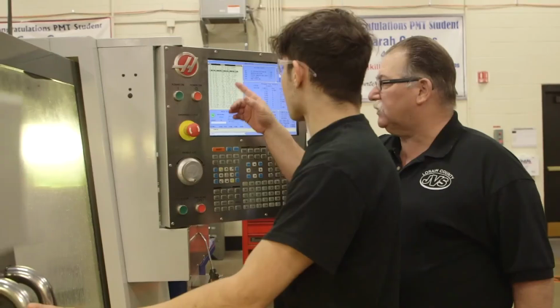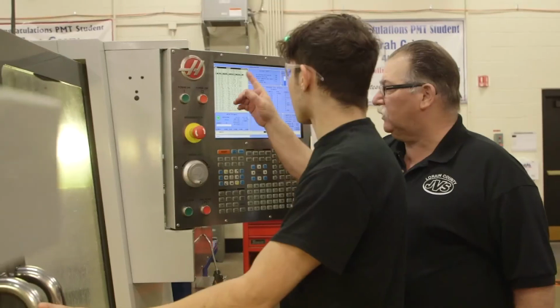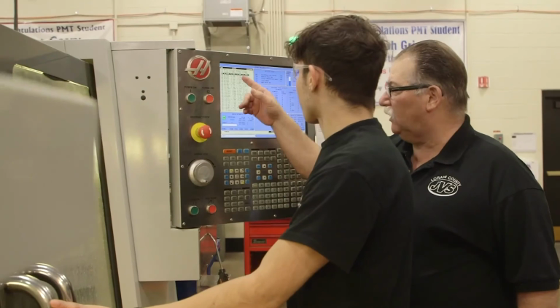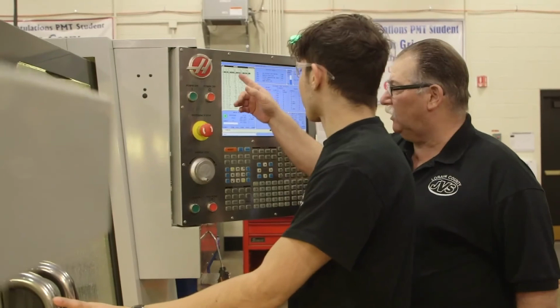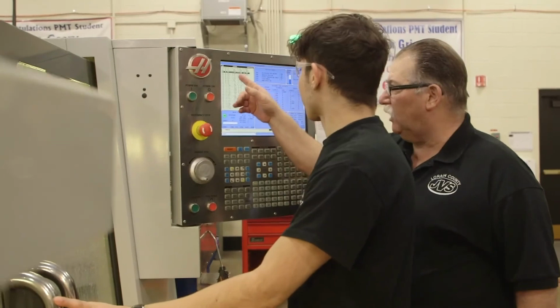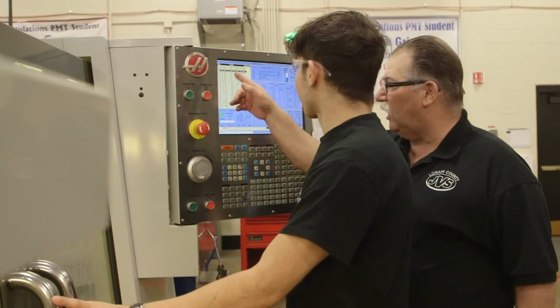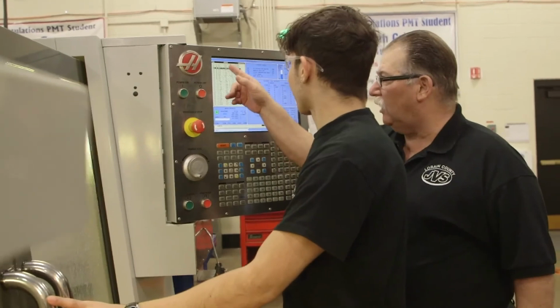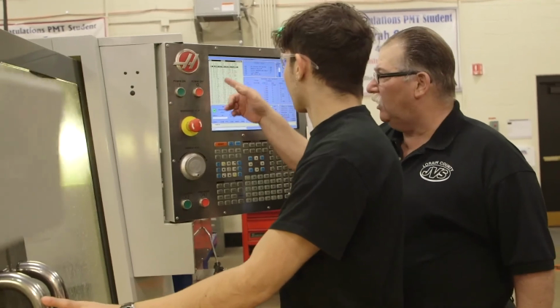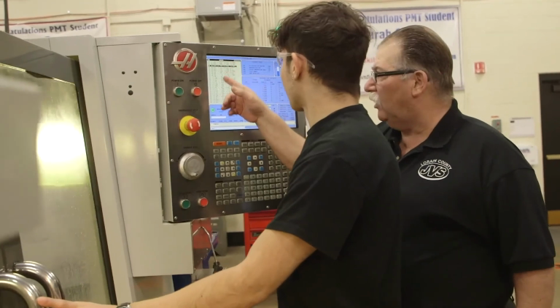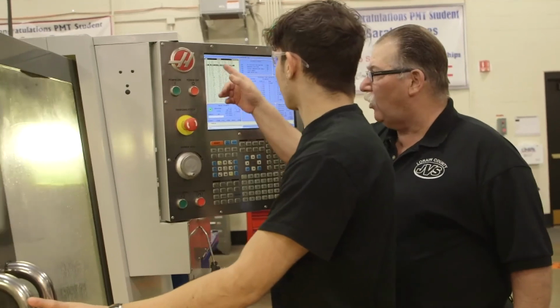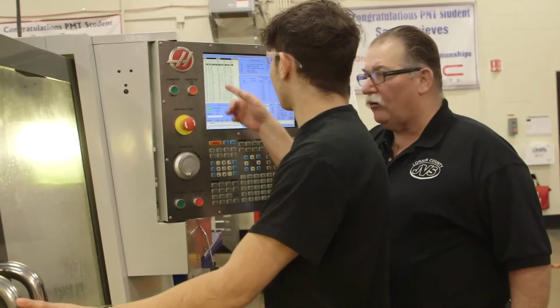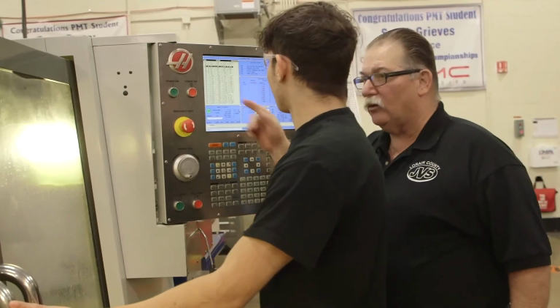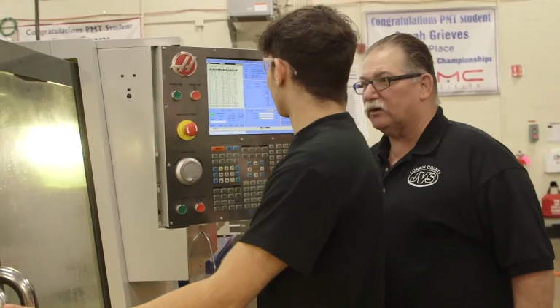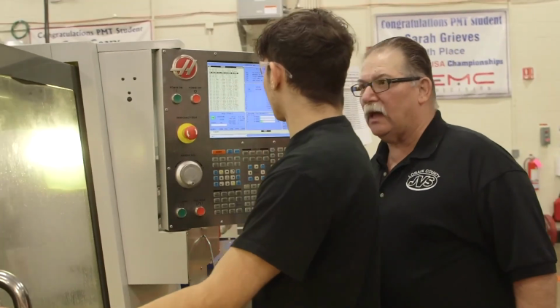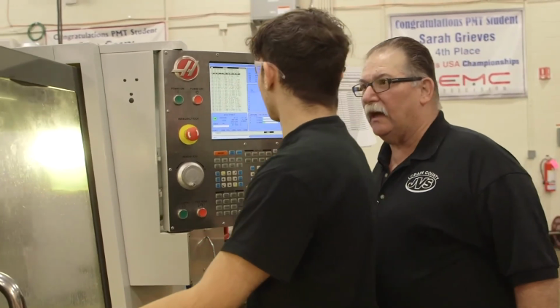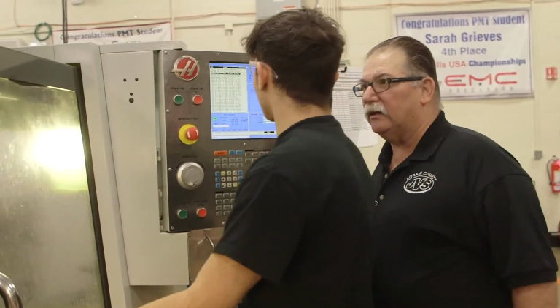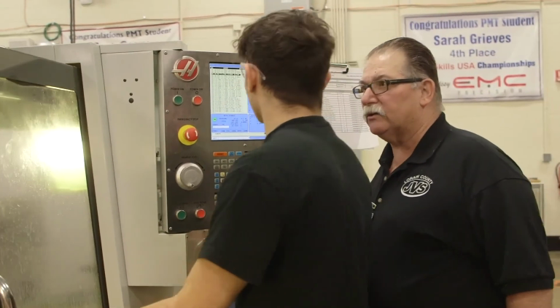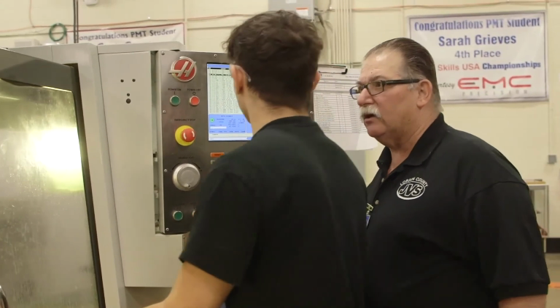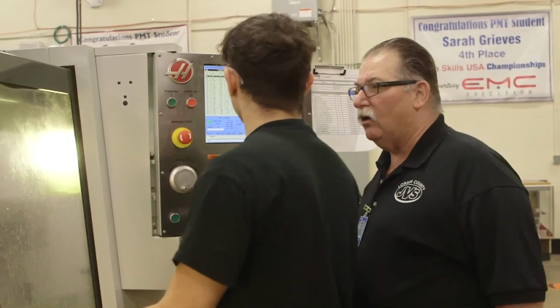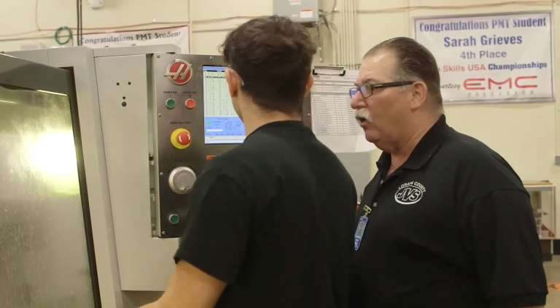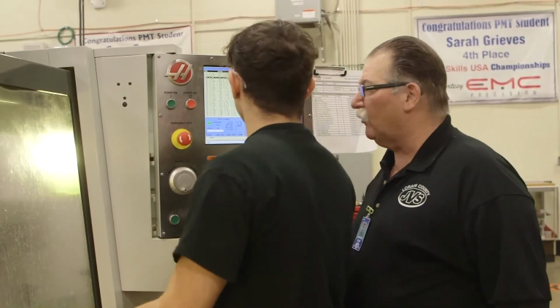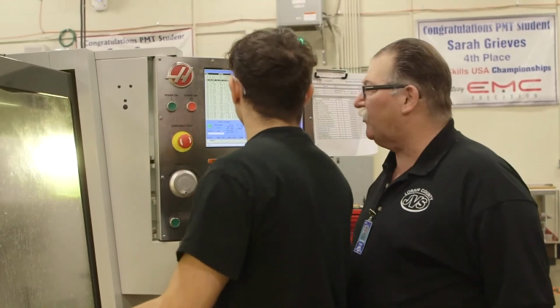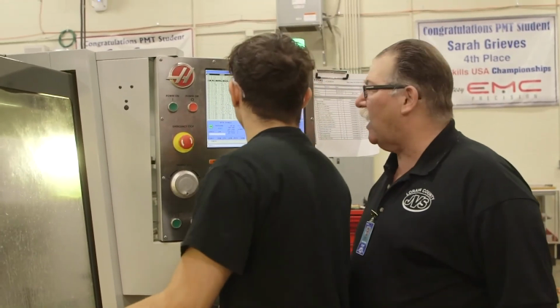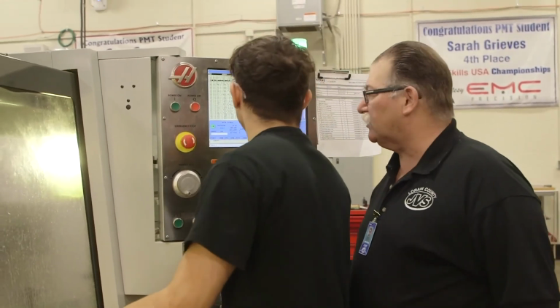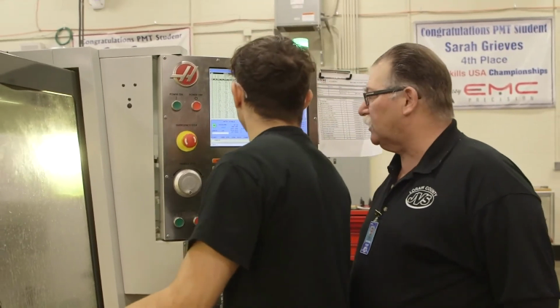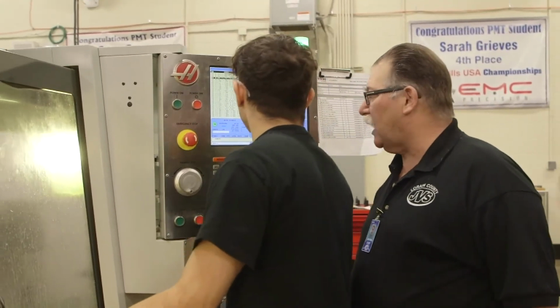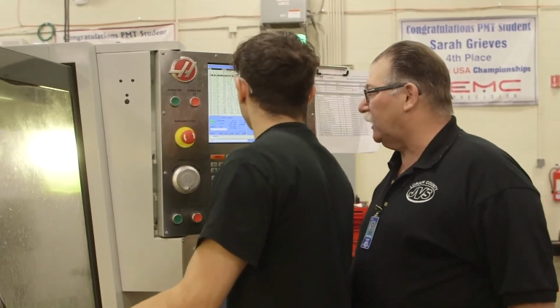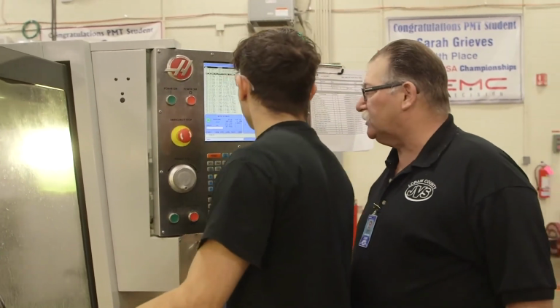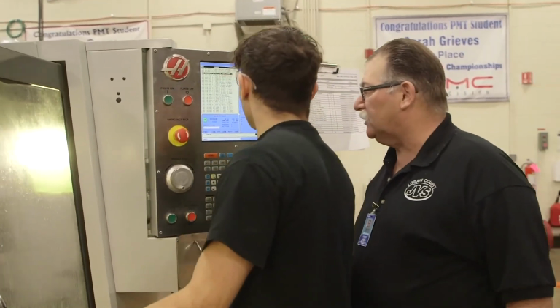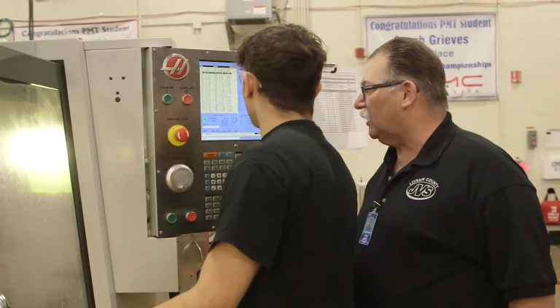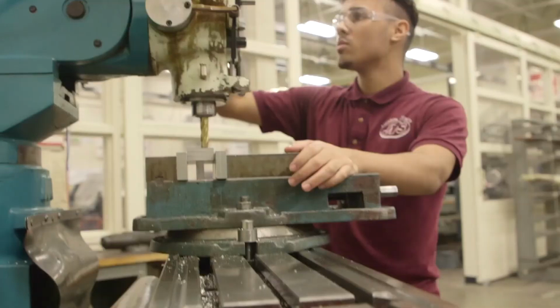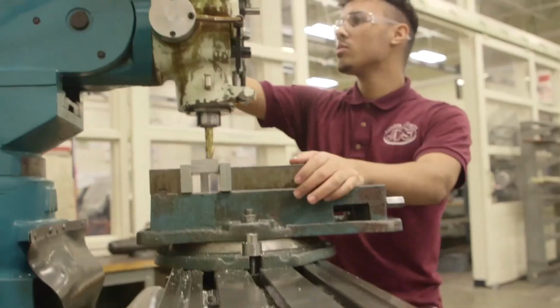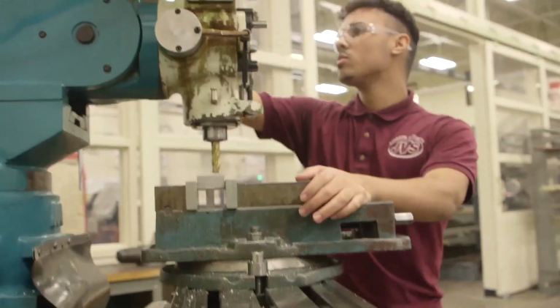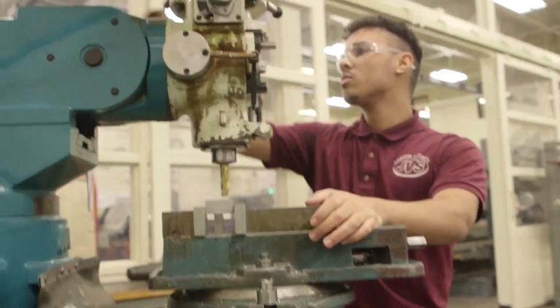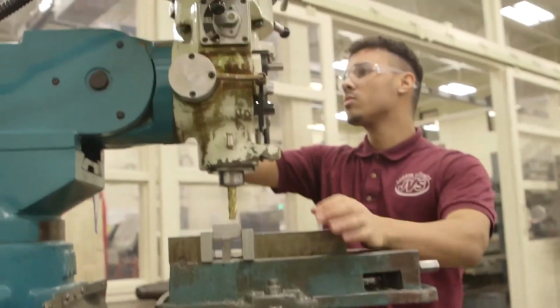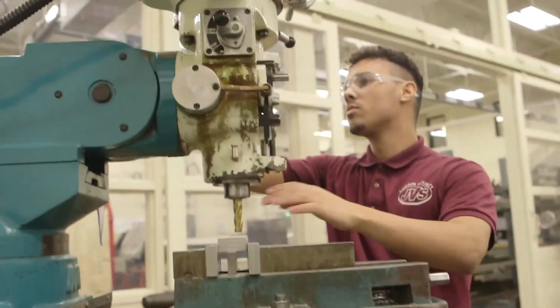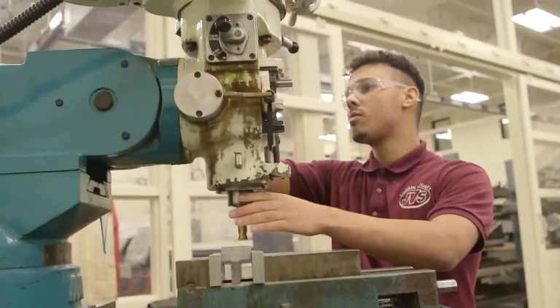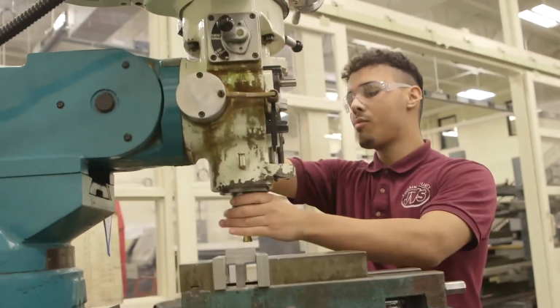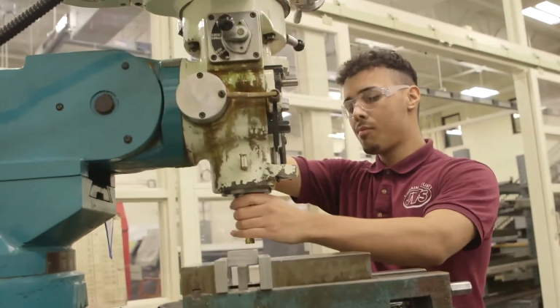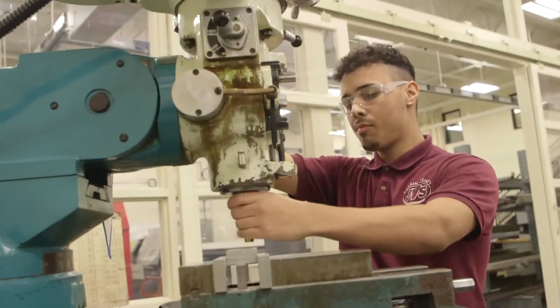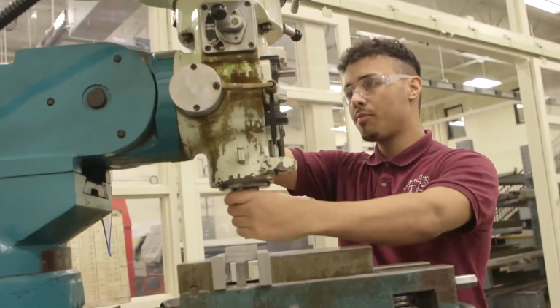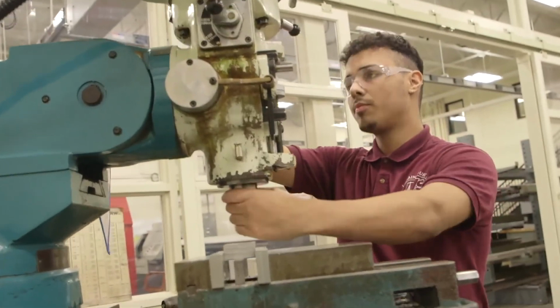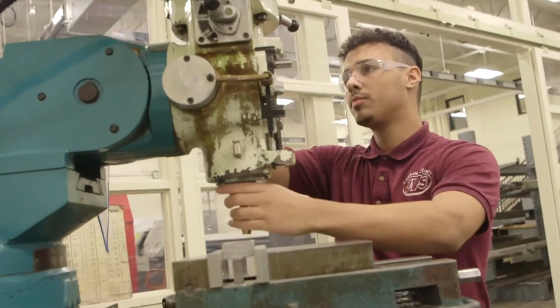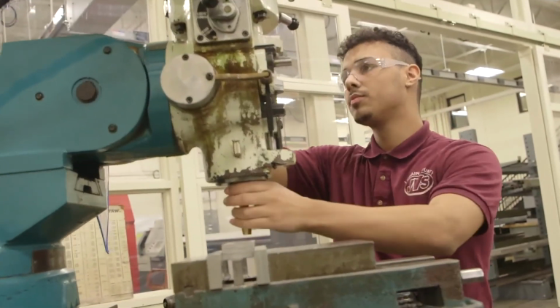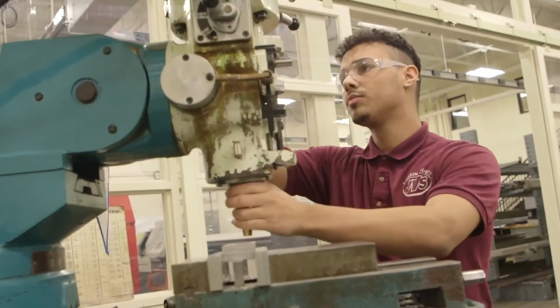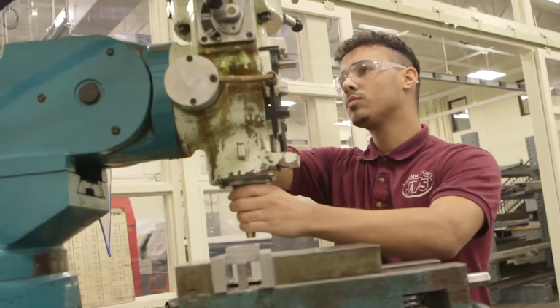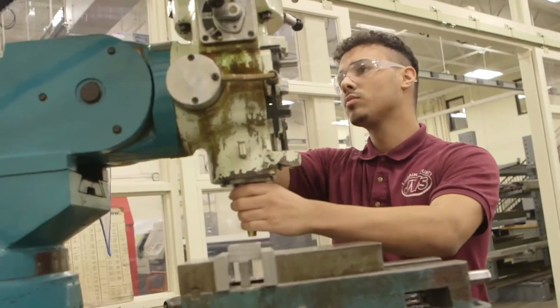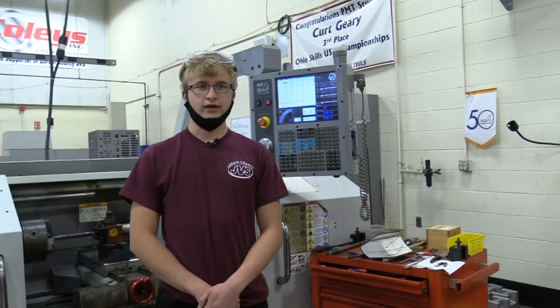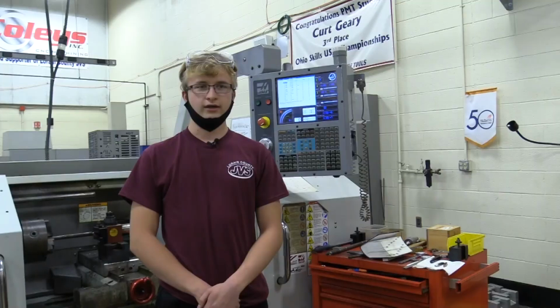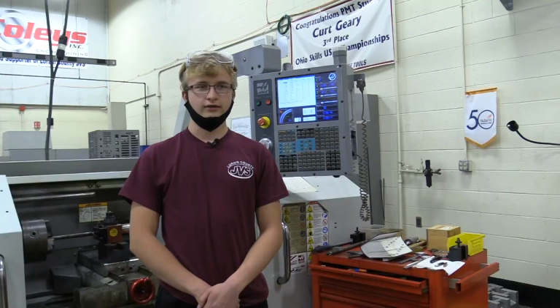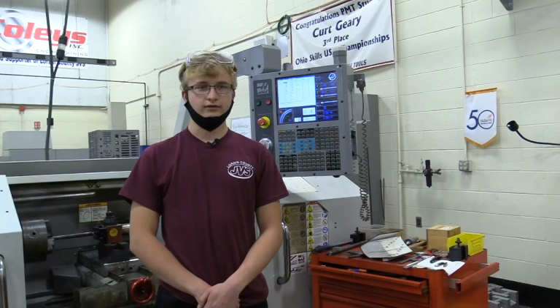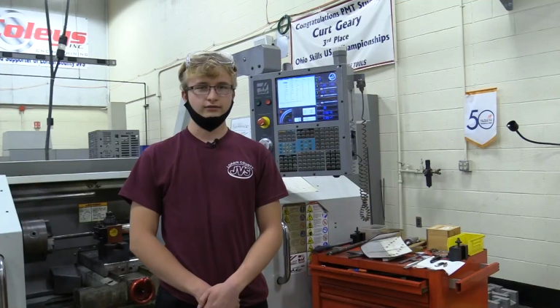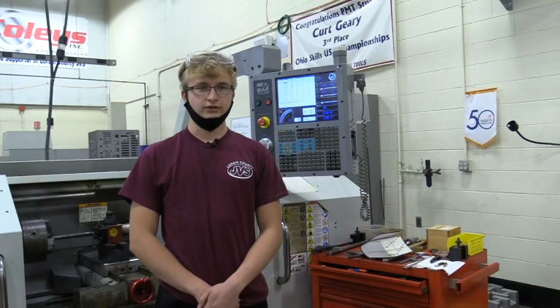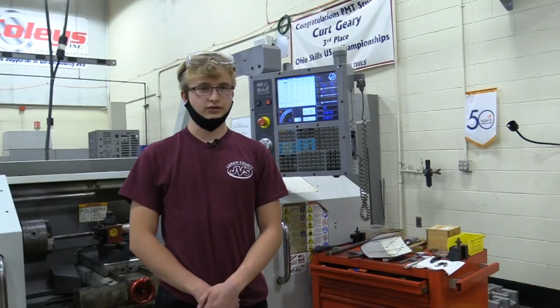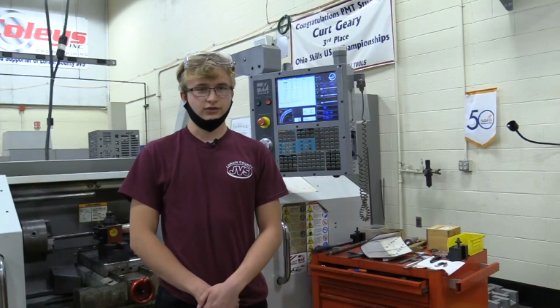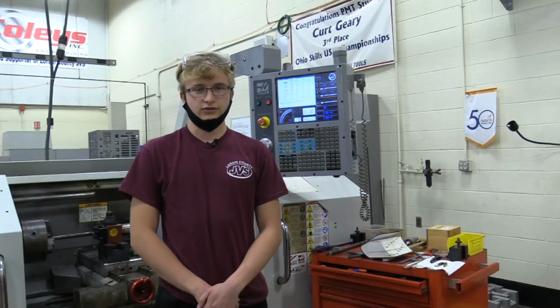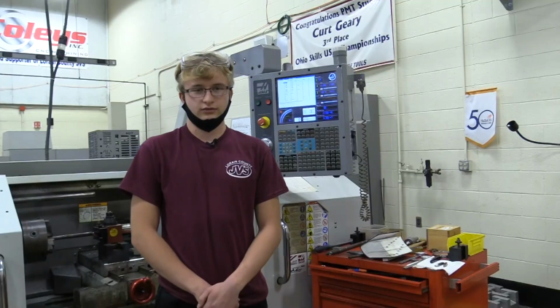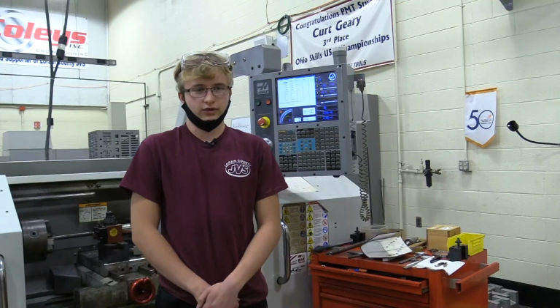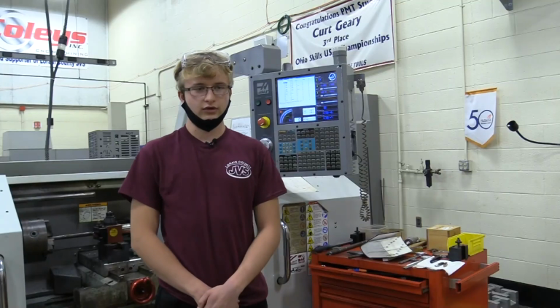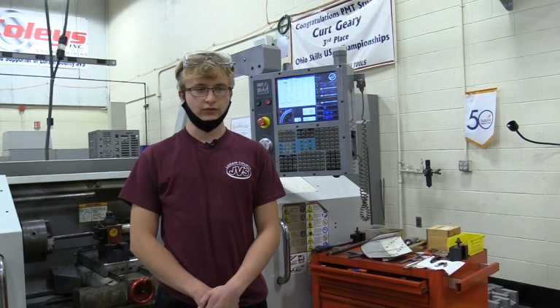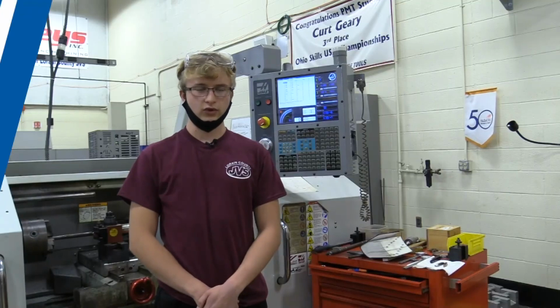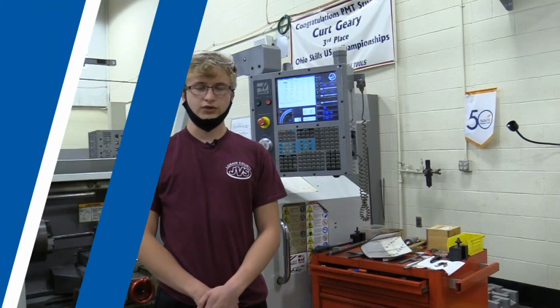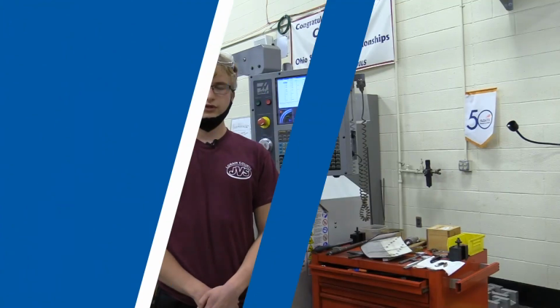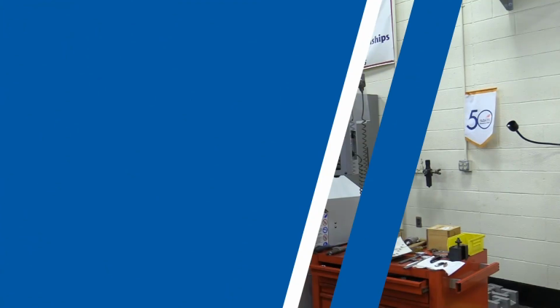I feel like he's a great teacher. He's very nice, he's respectful towards his students, and he's just a great overall teacher.